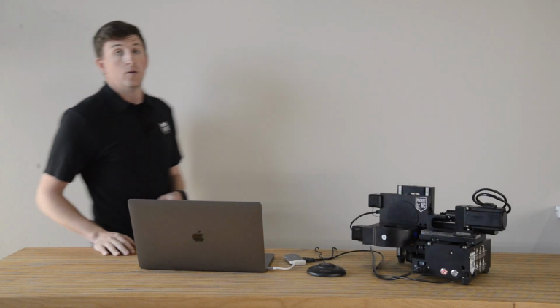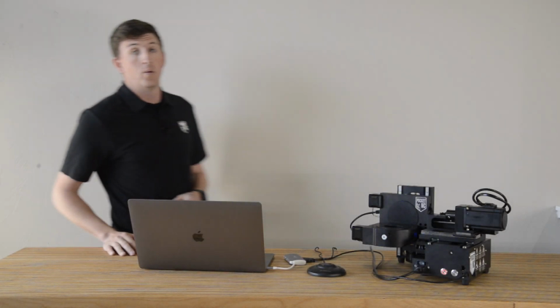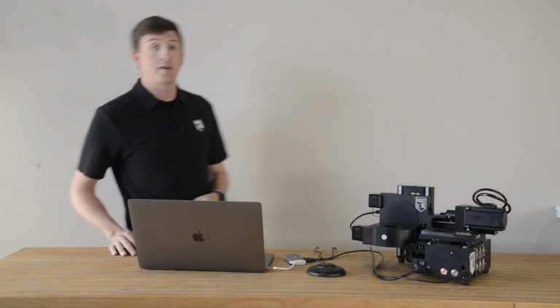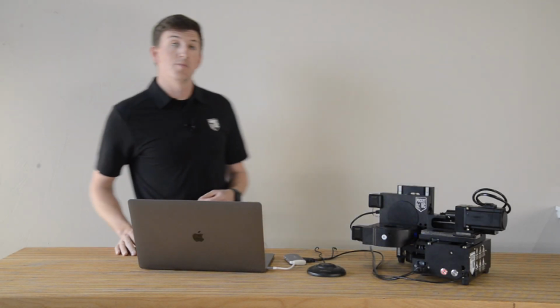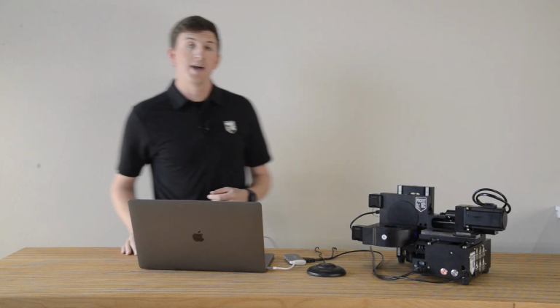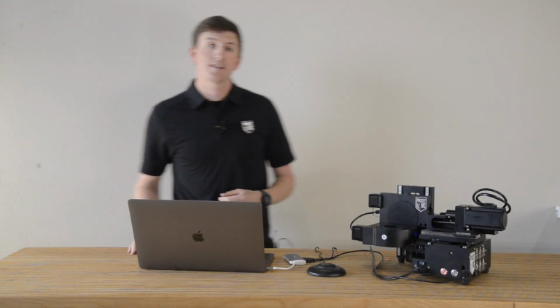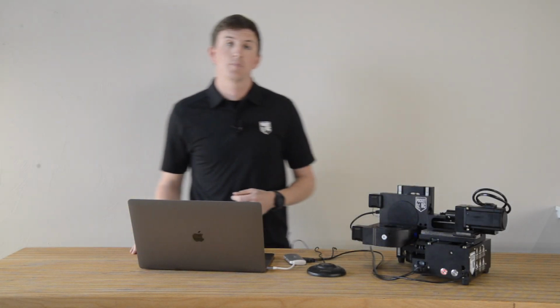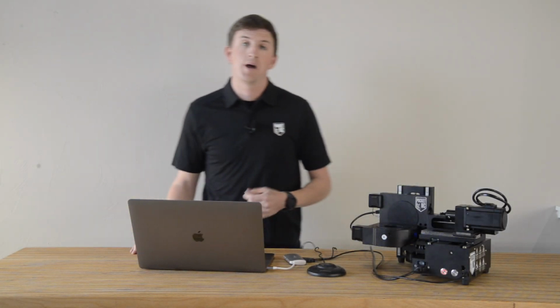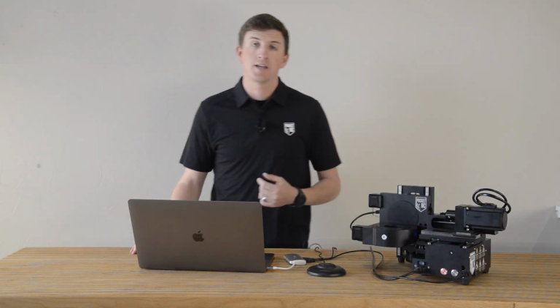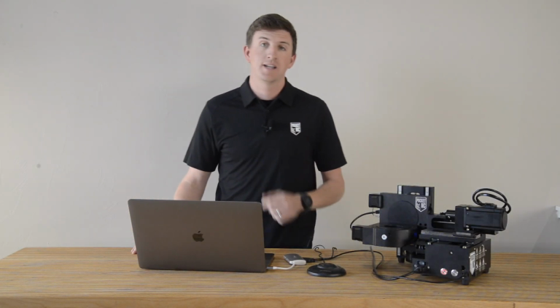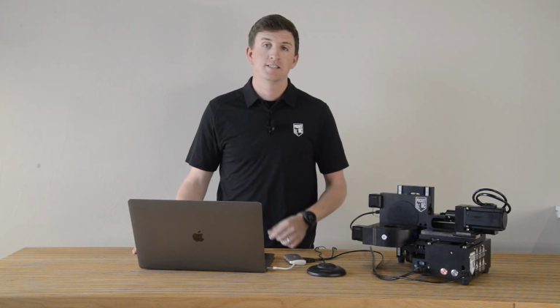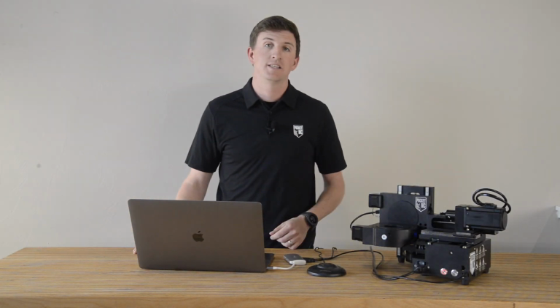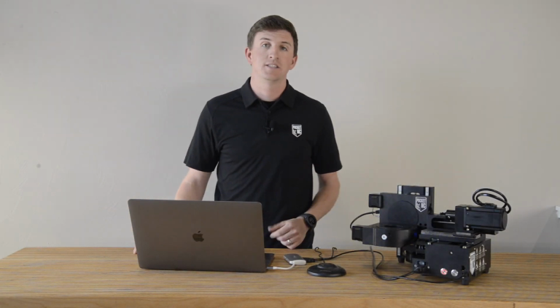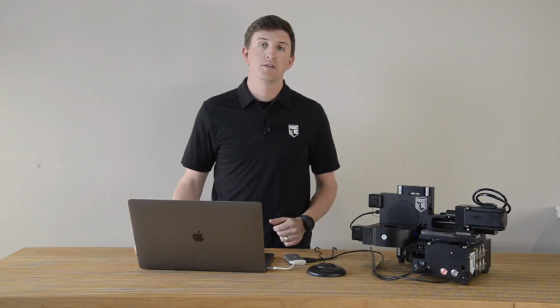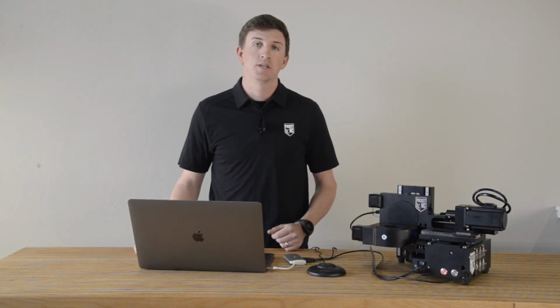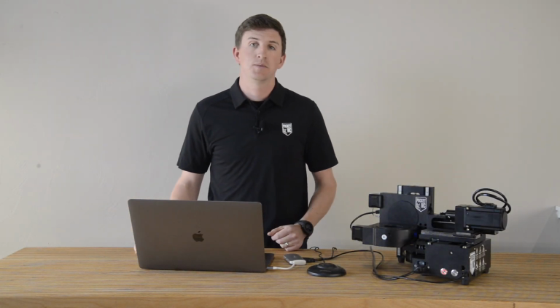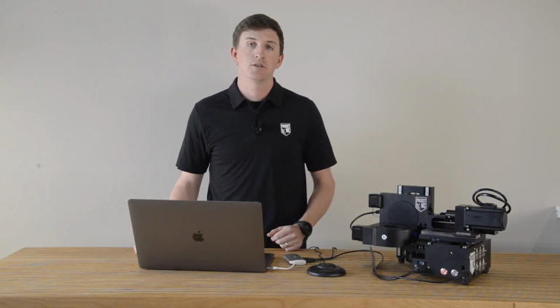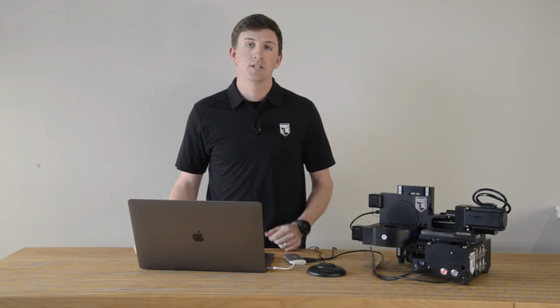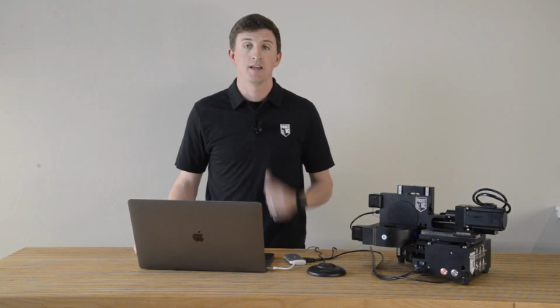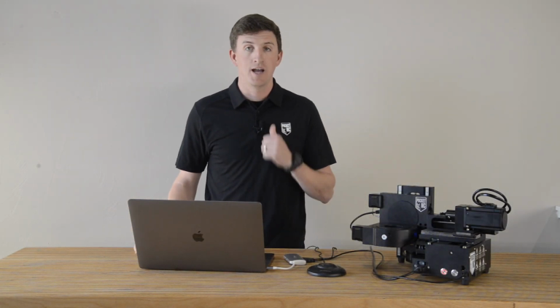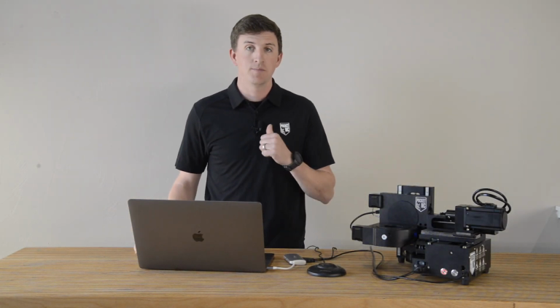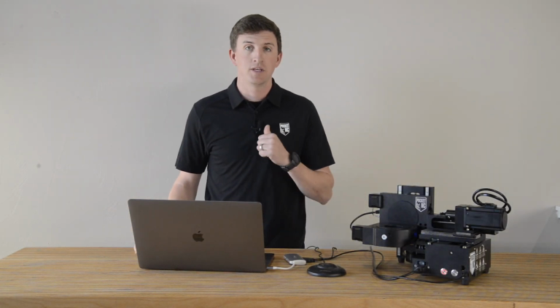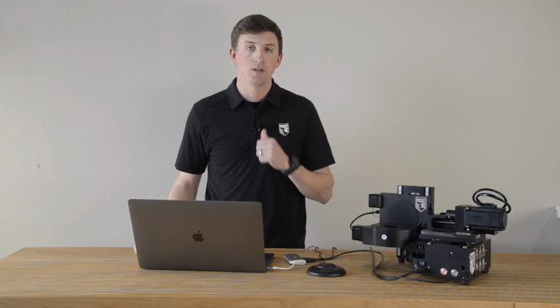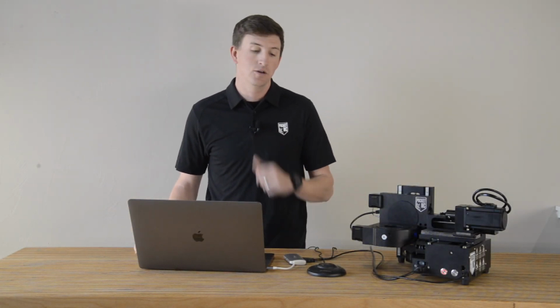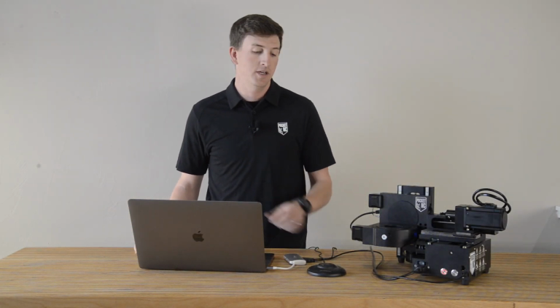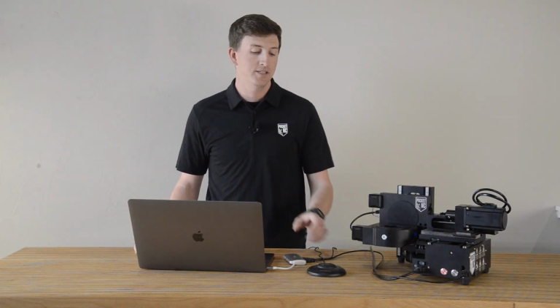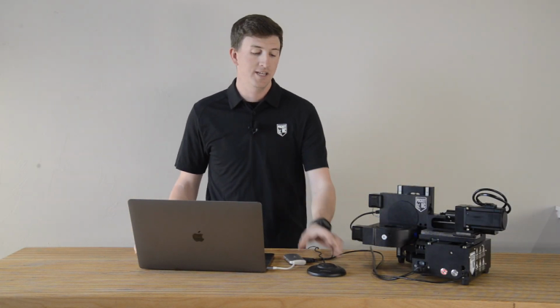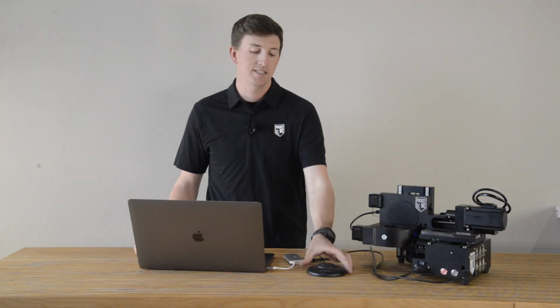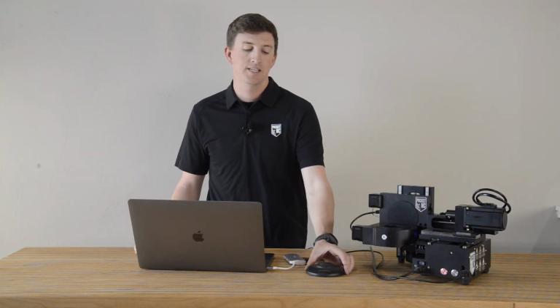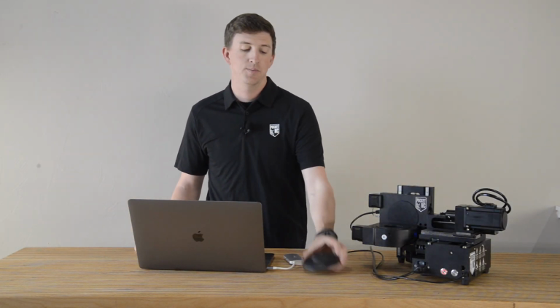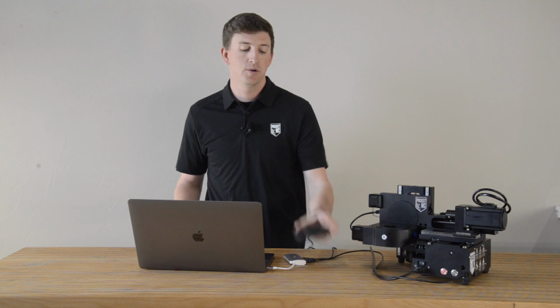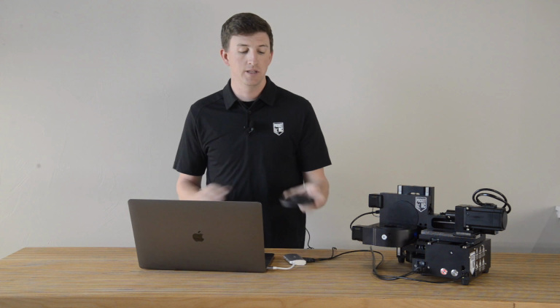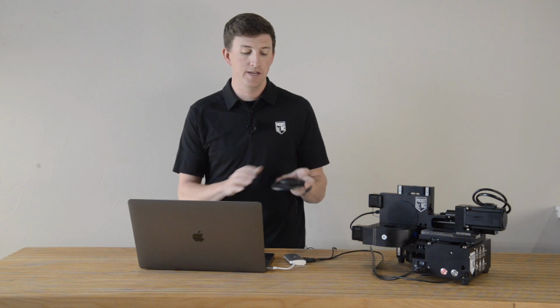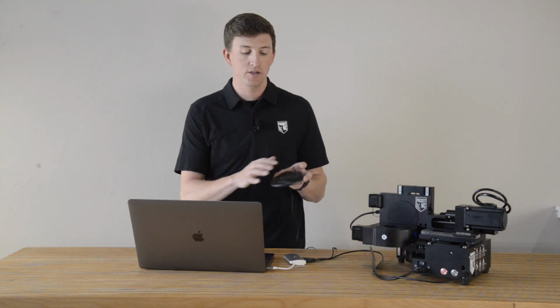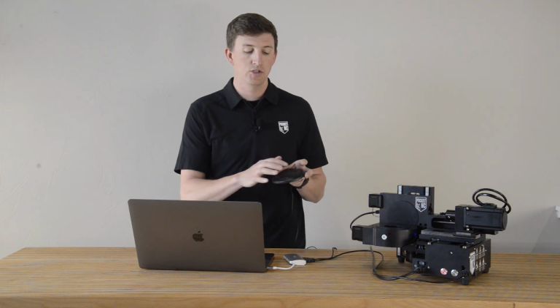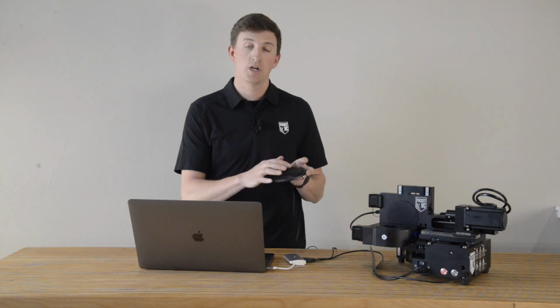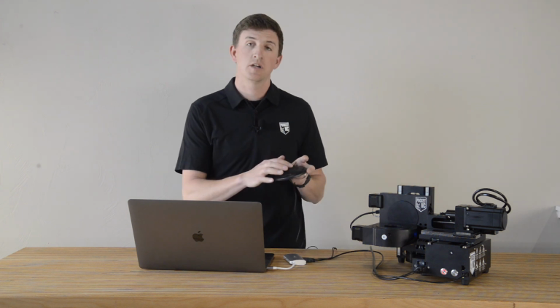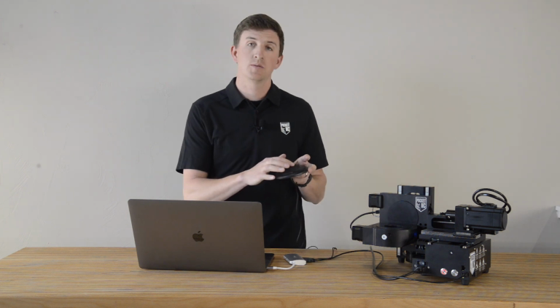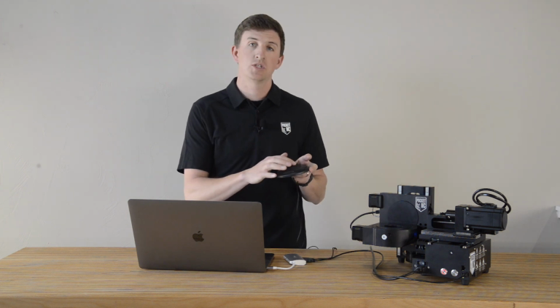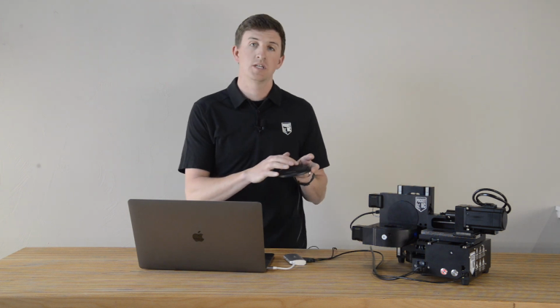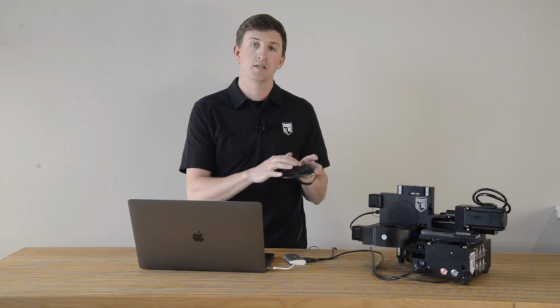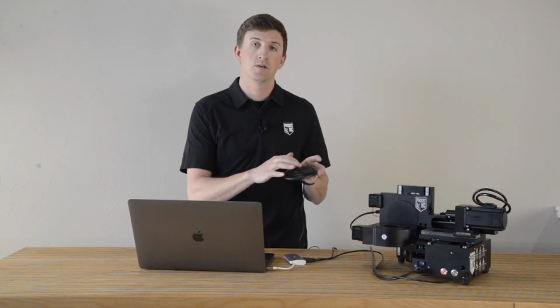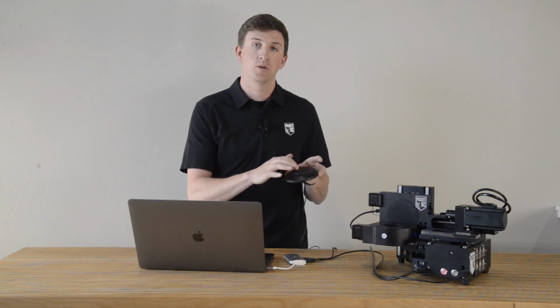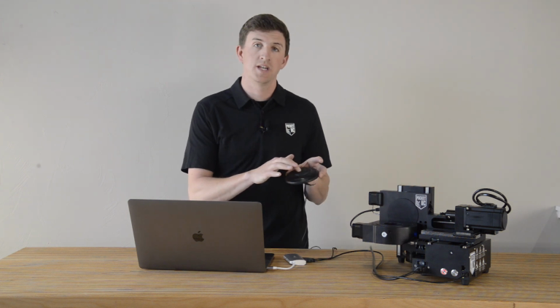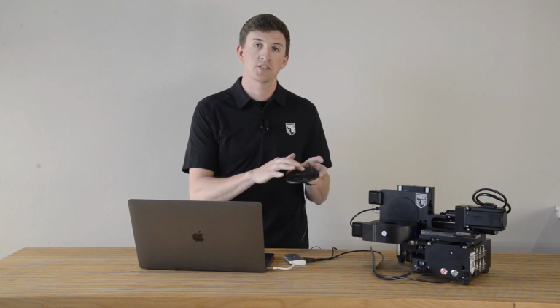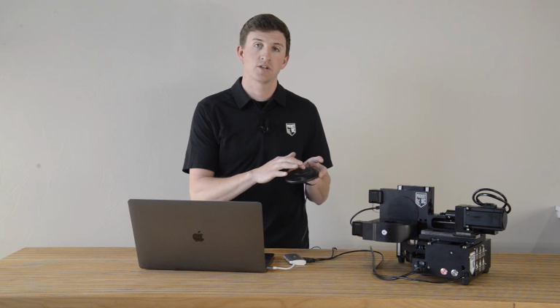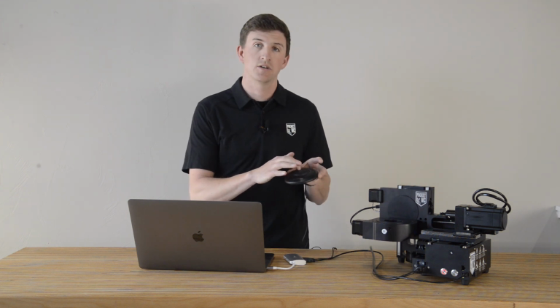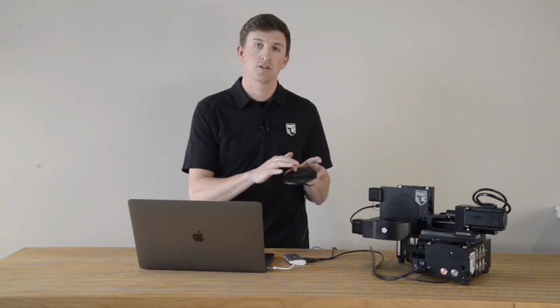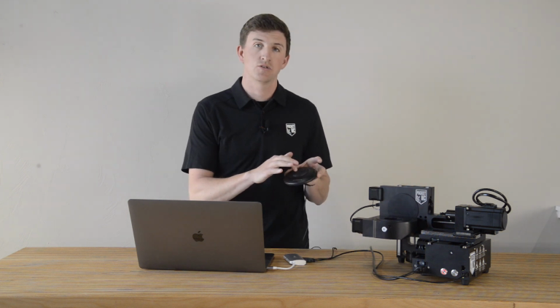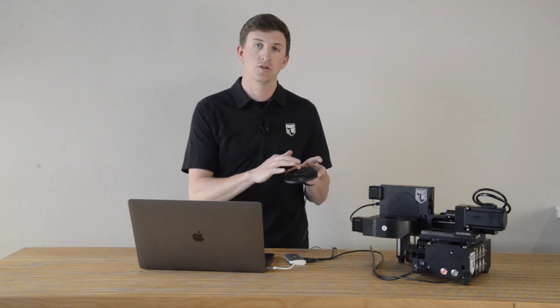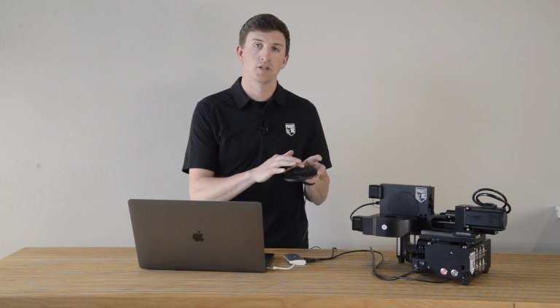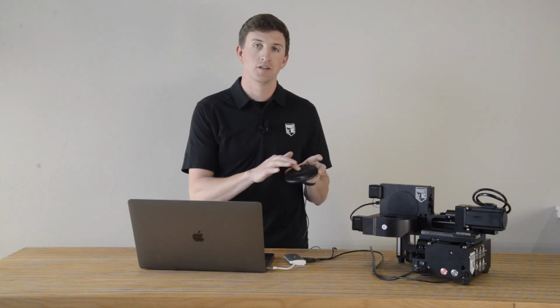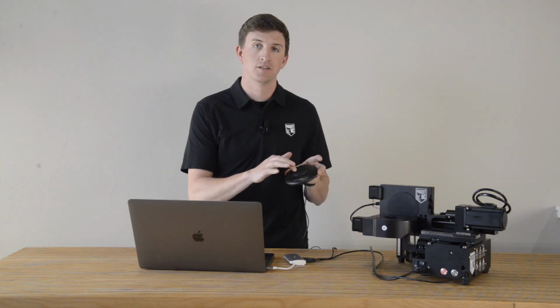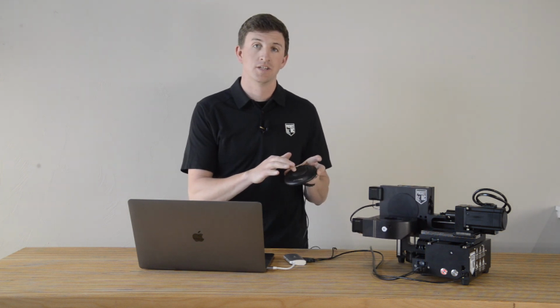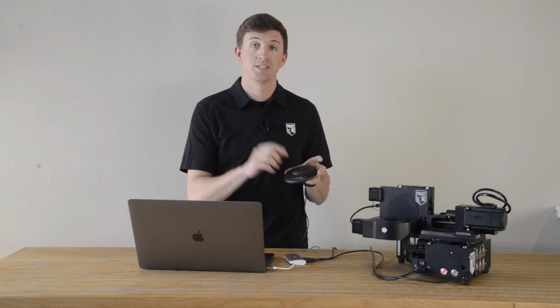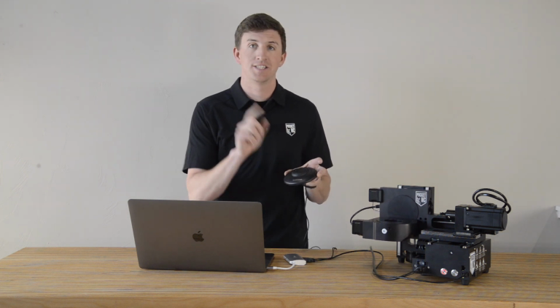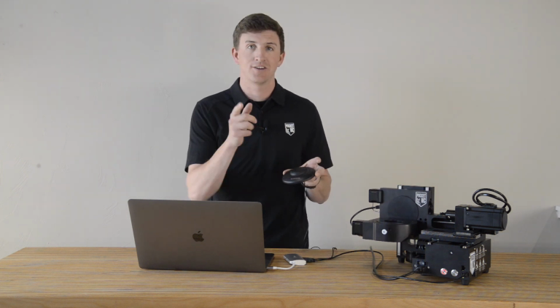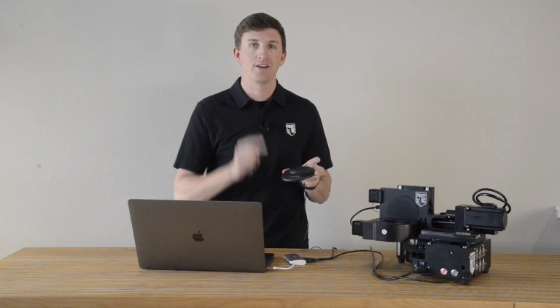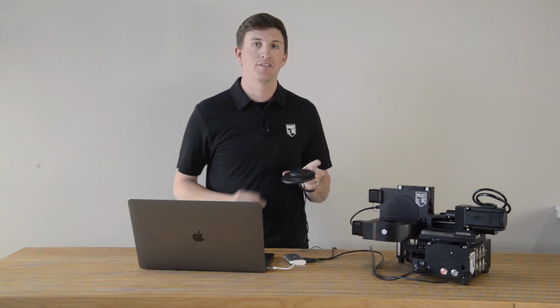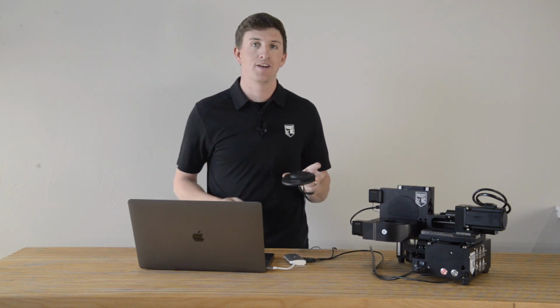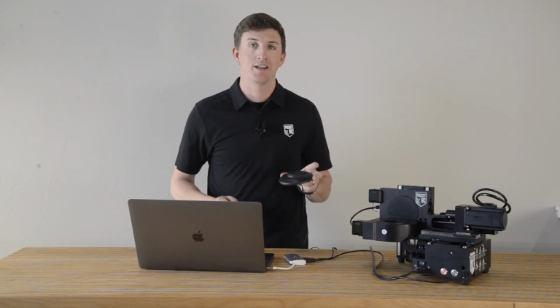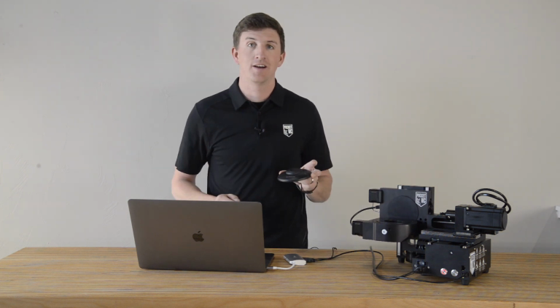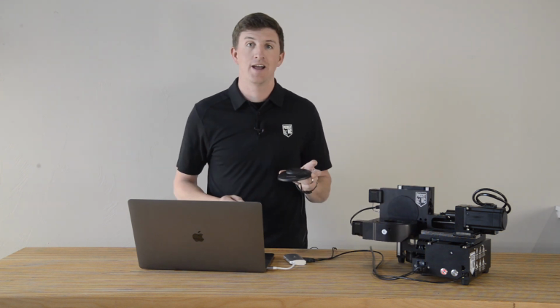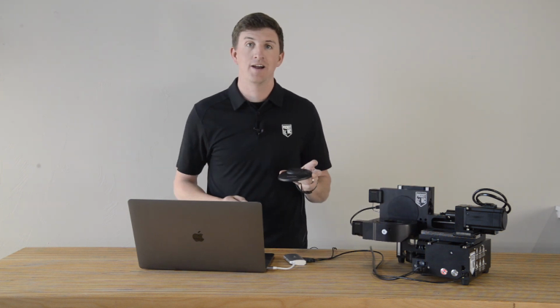Welcome back to Pocket NC's Q-Tip Tuesday. I'm Q and today's tip will allow you to jog your machine with an external controller. Stick around to find out how.